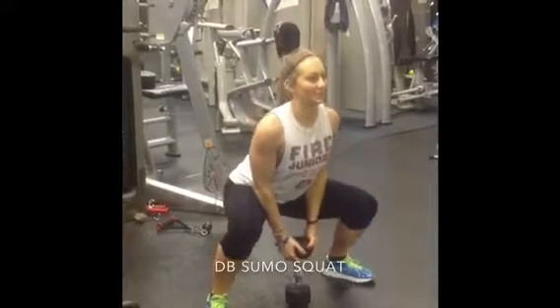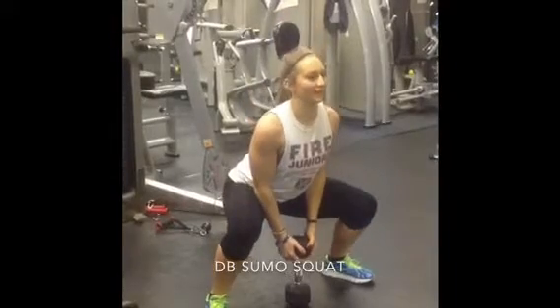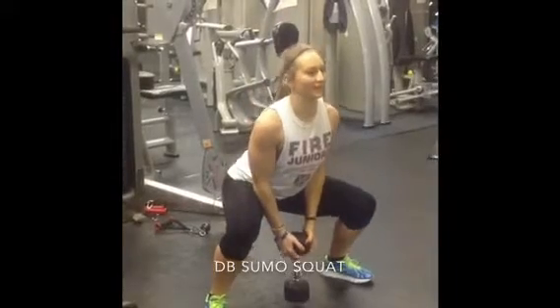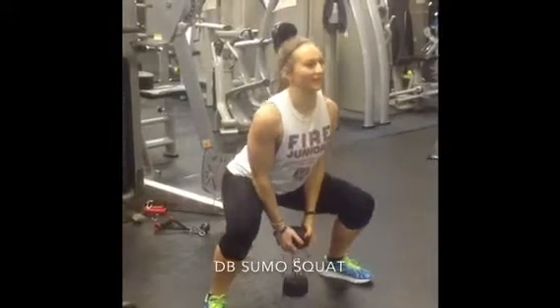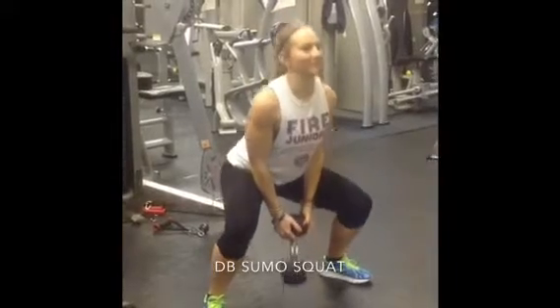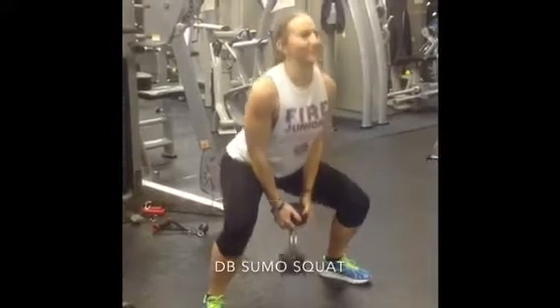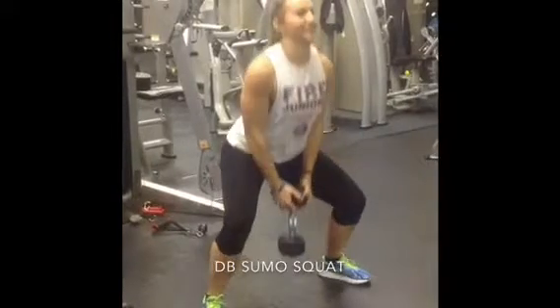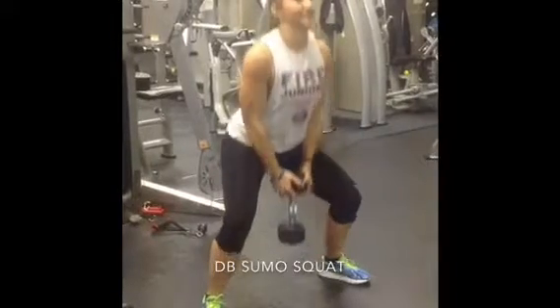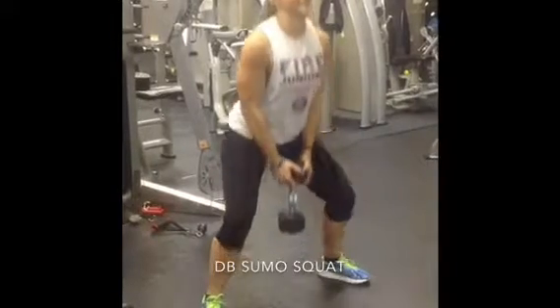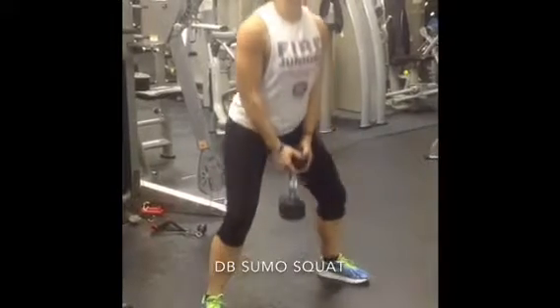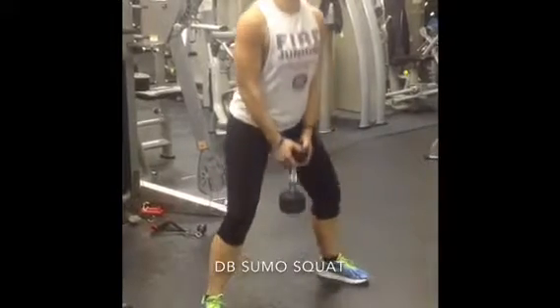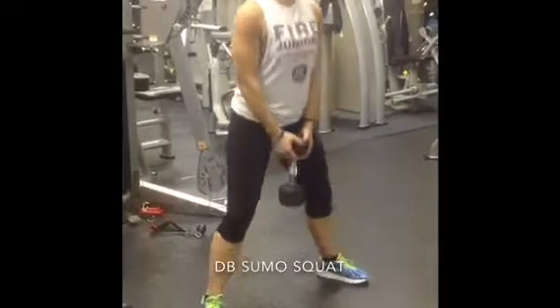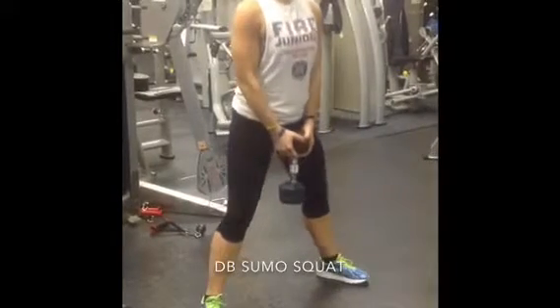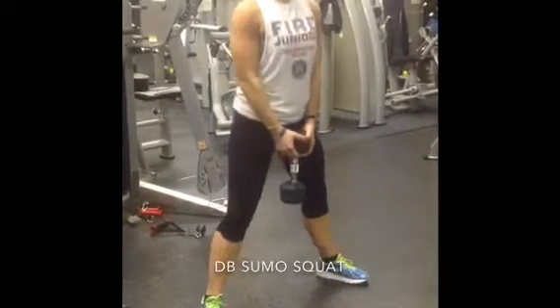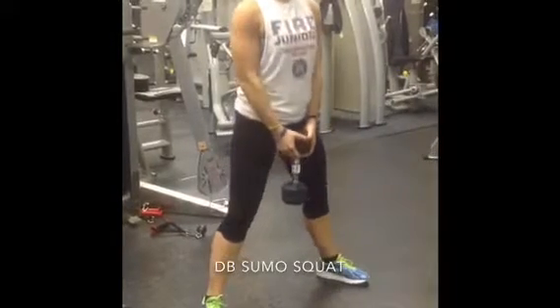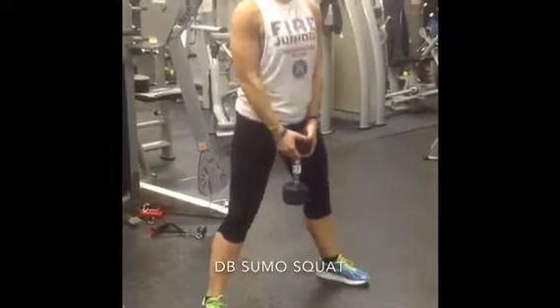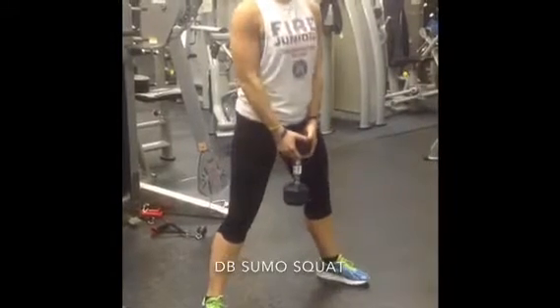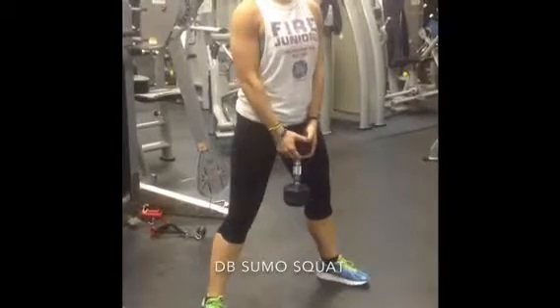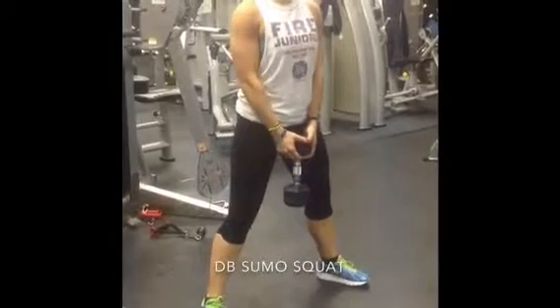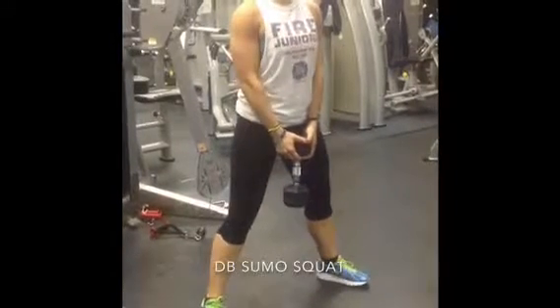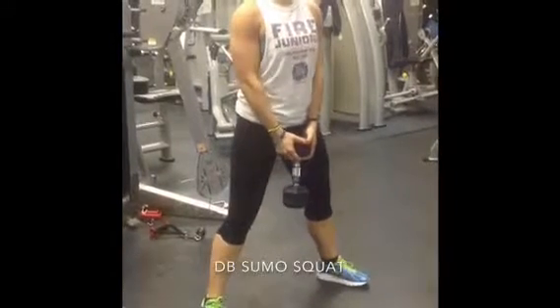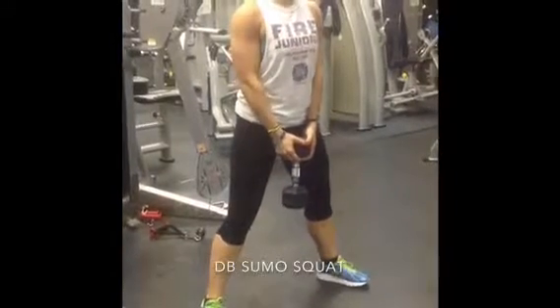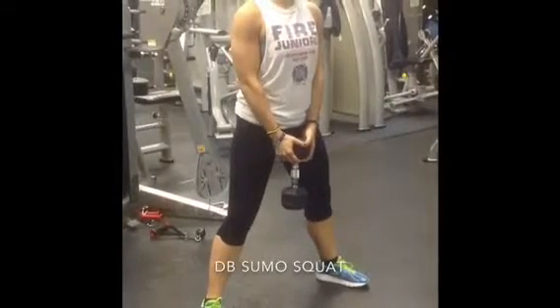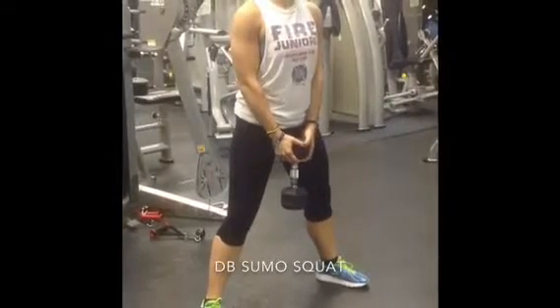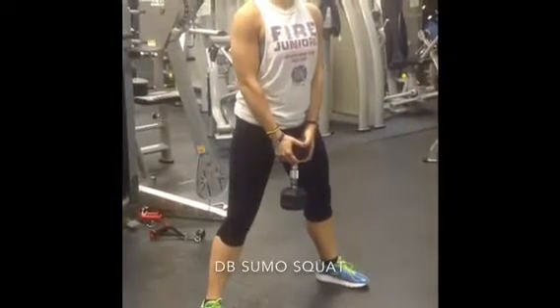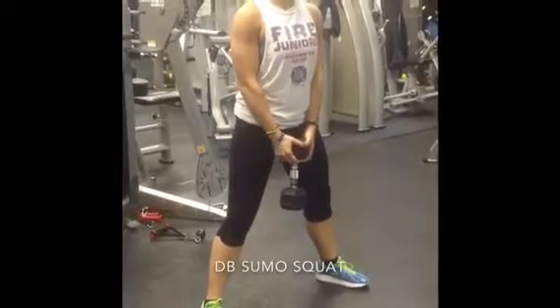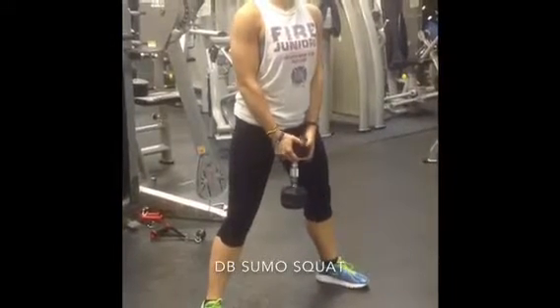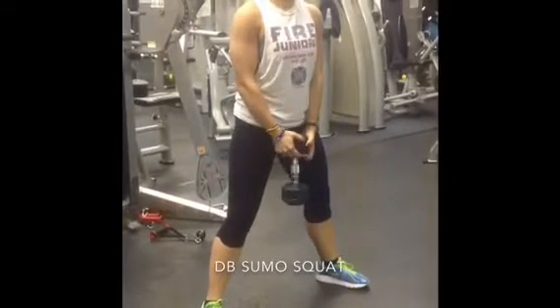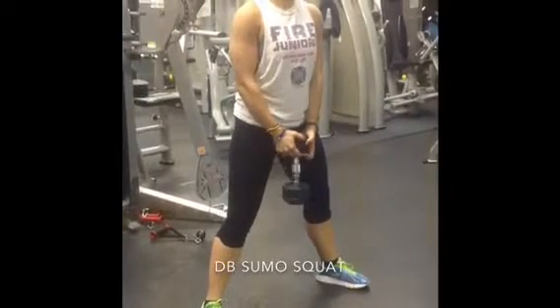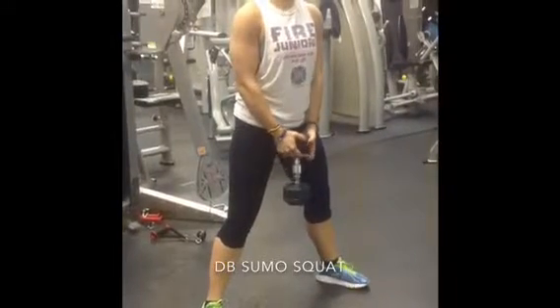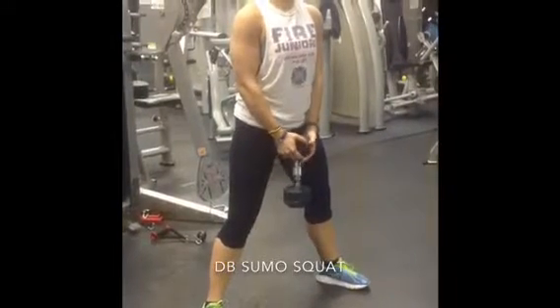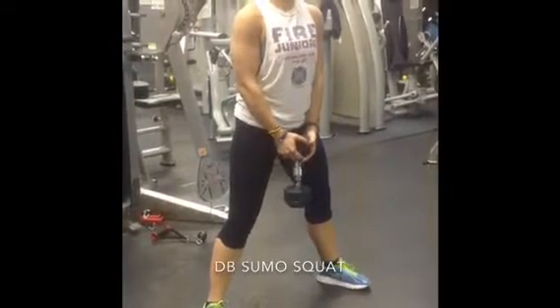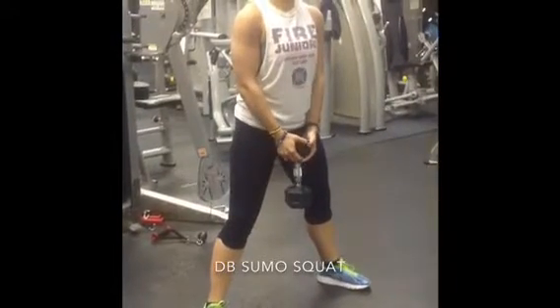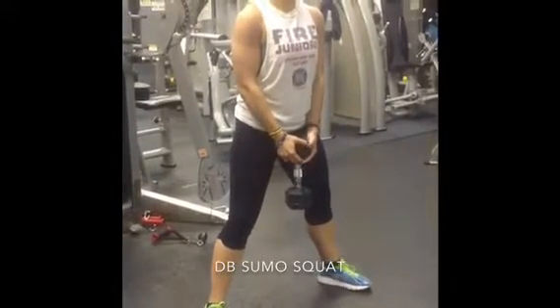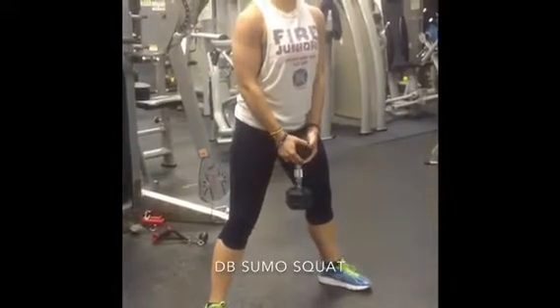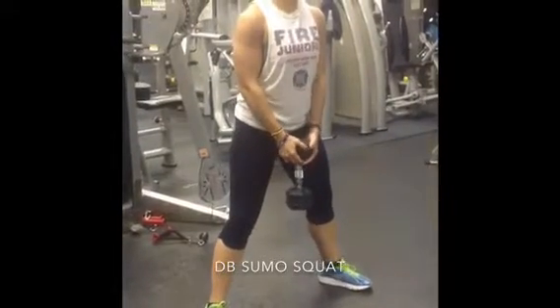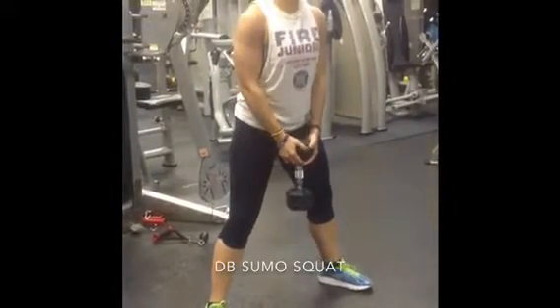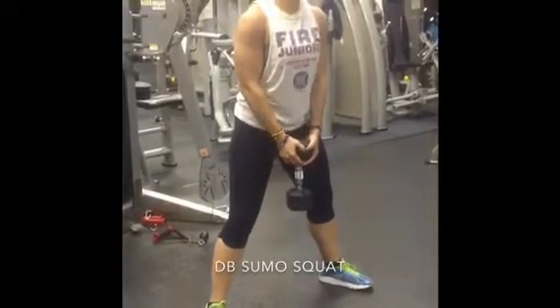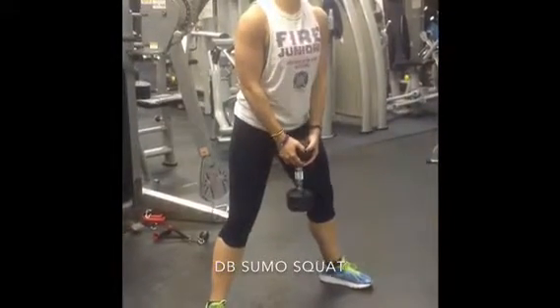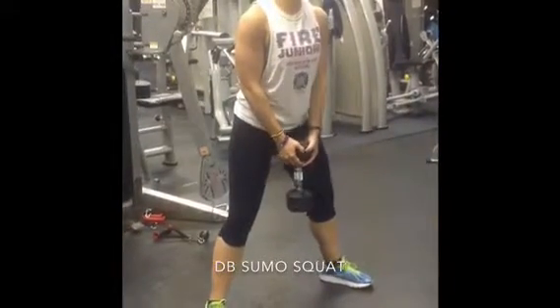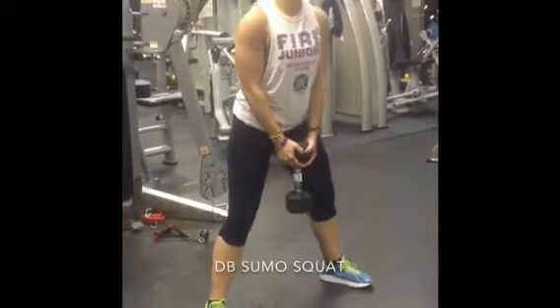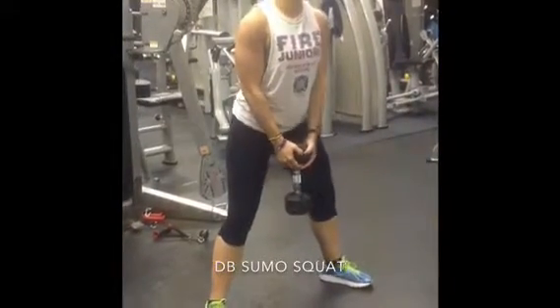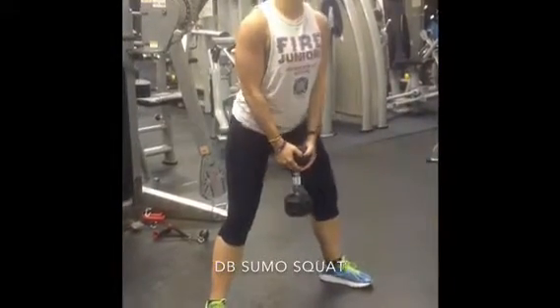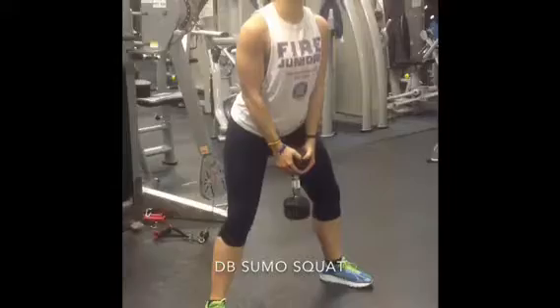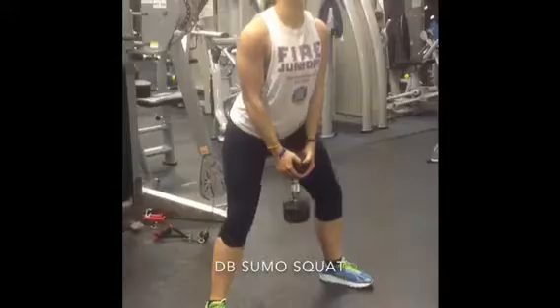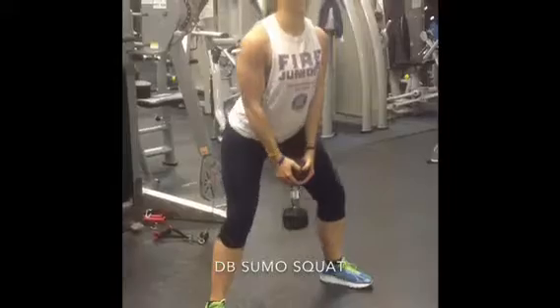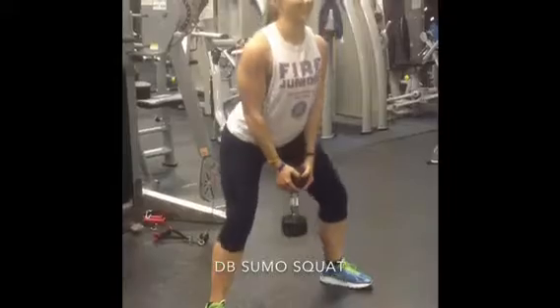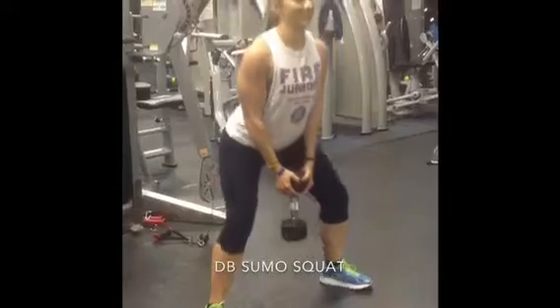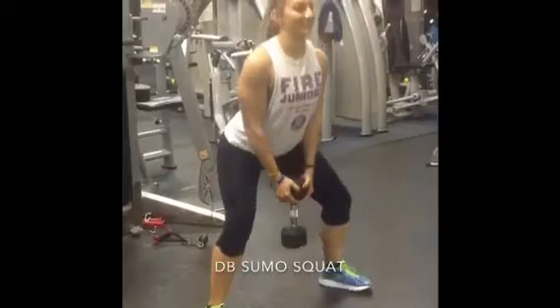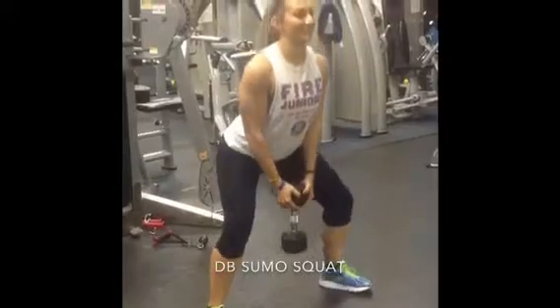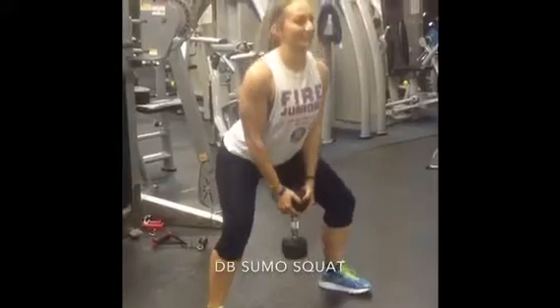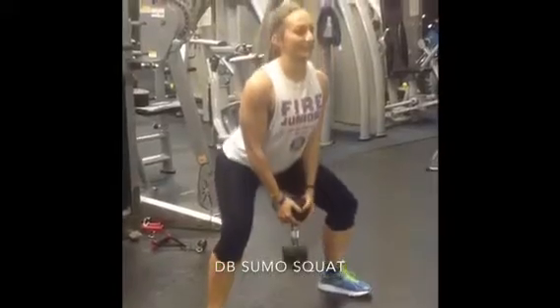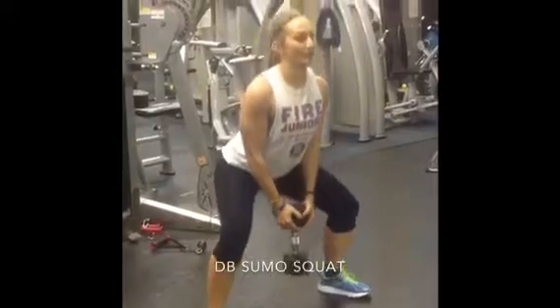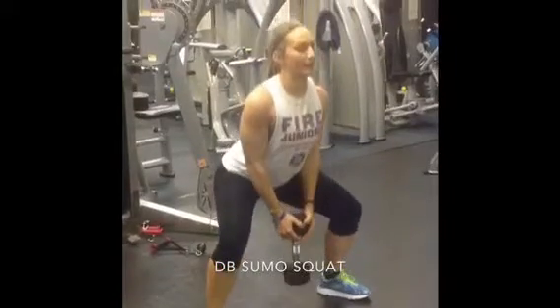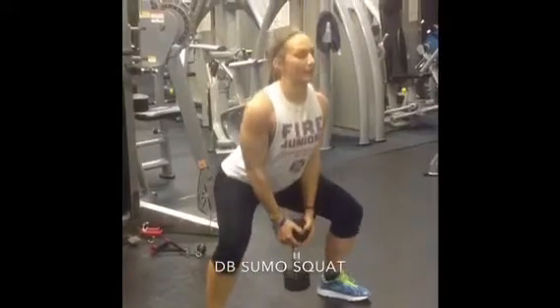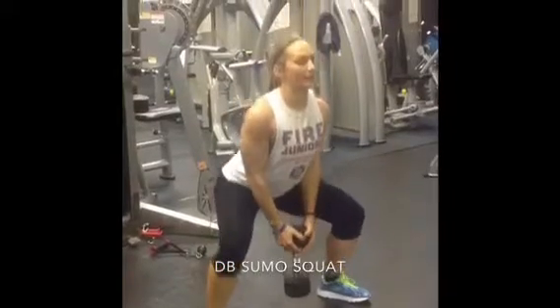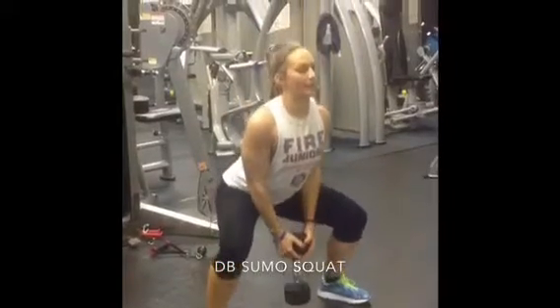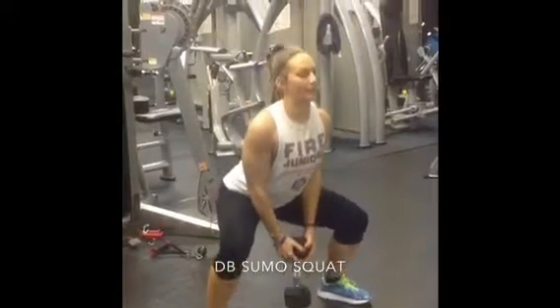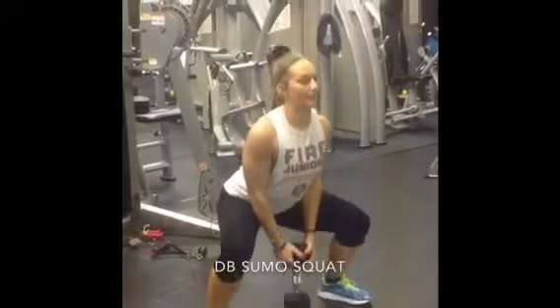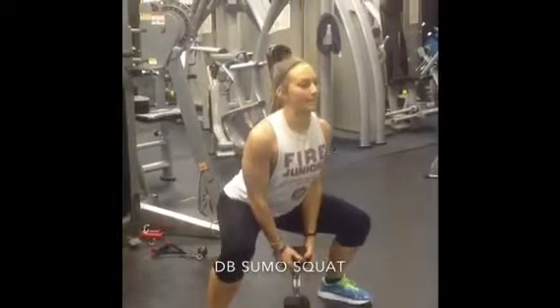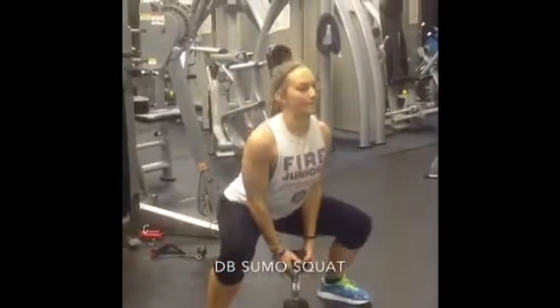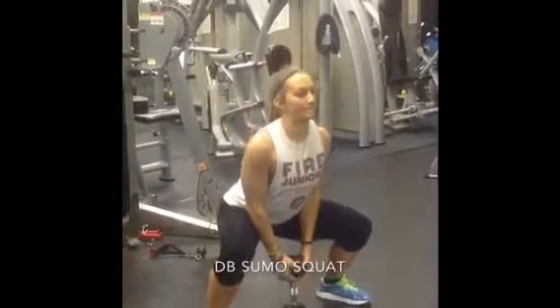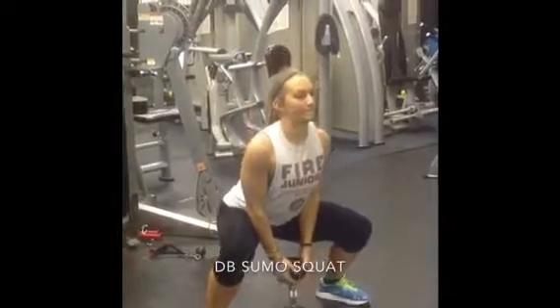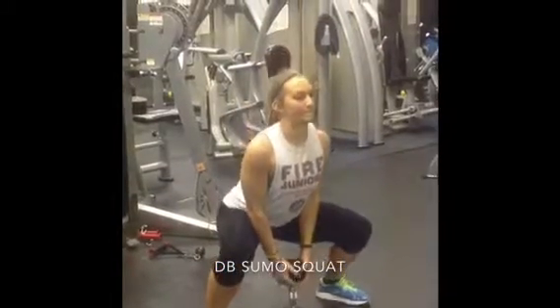As she squats down, she's going to push her knees out to the side and keep her chest up and out.